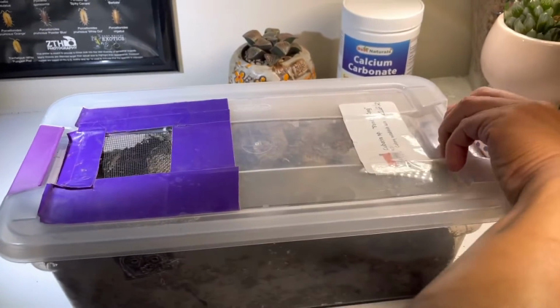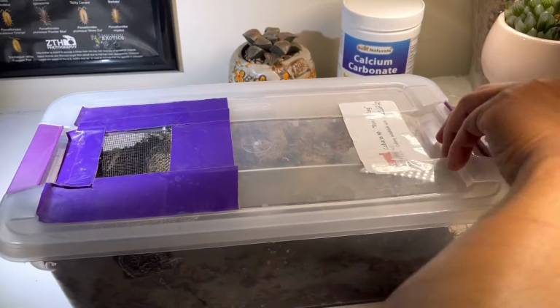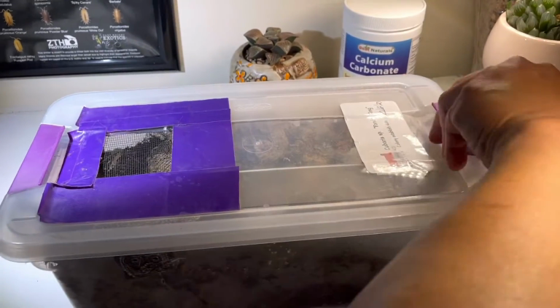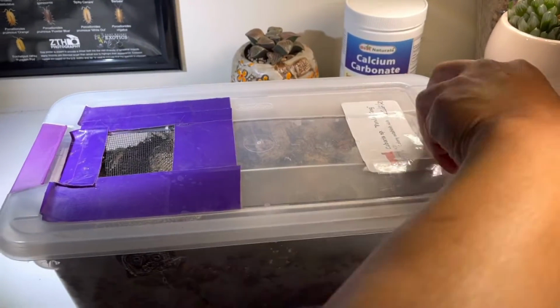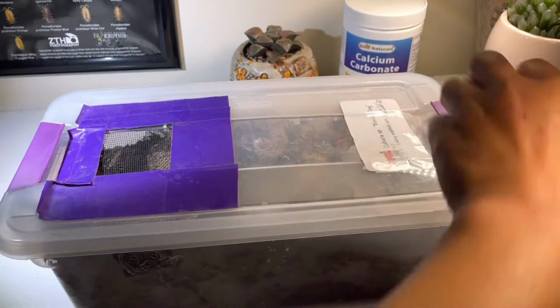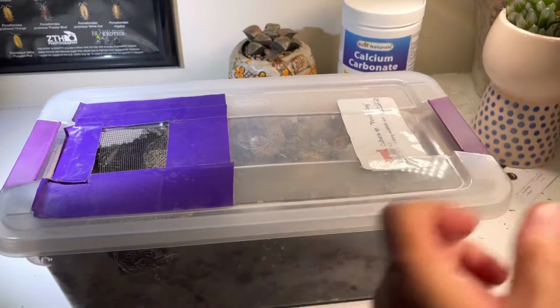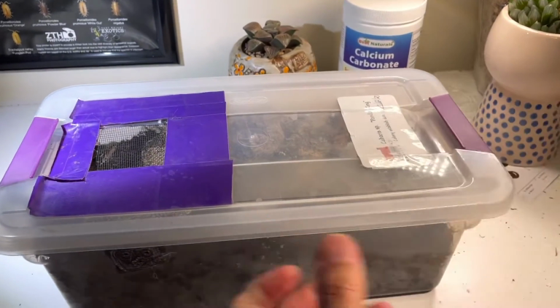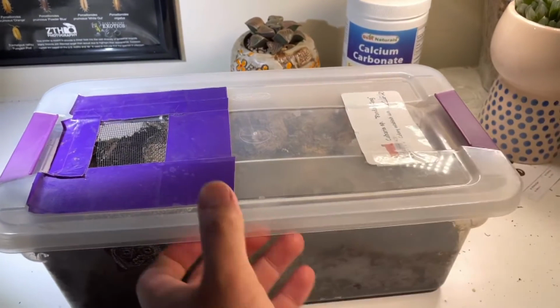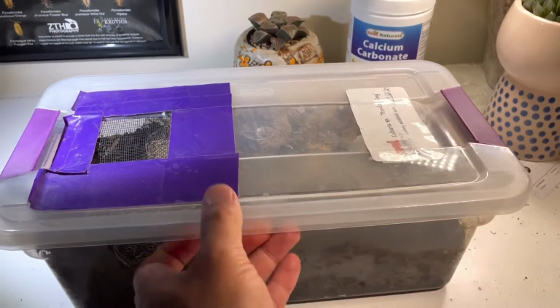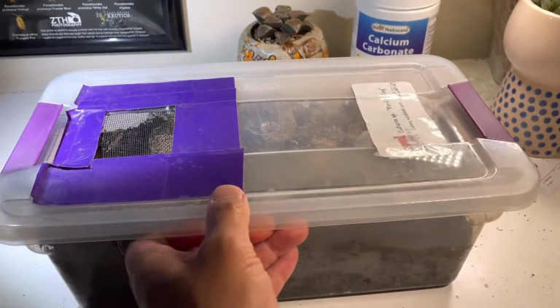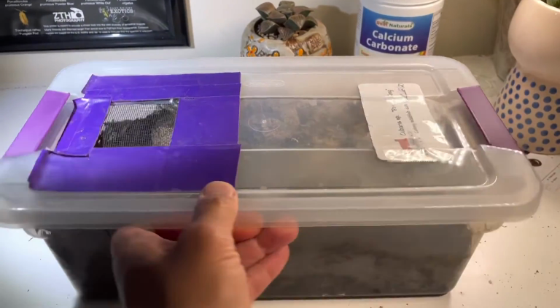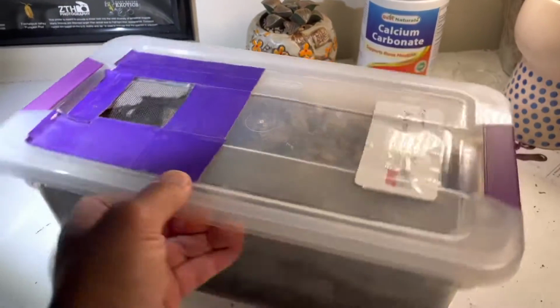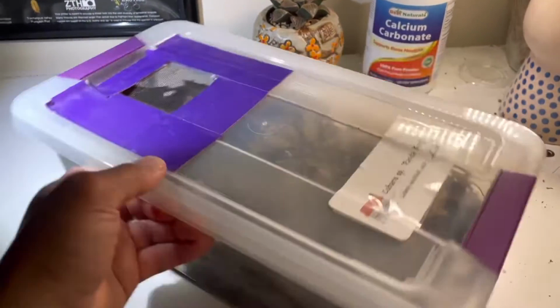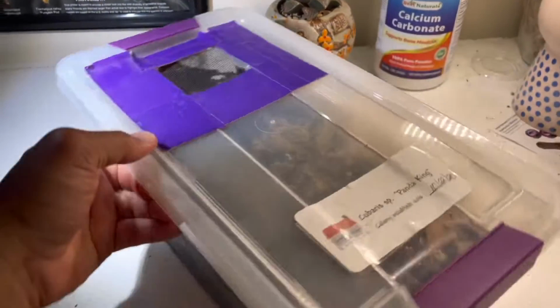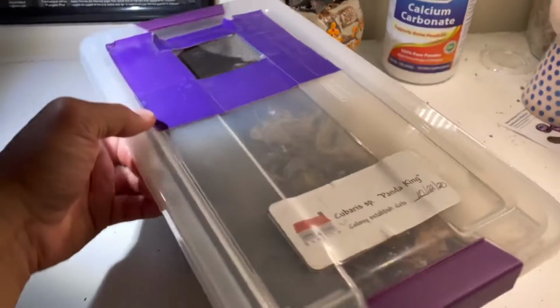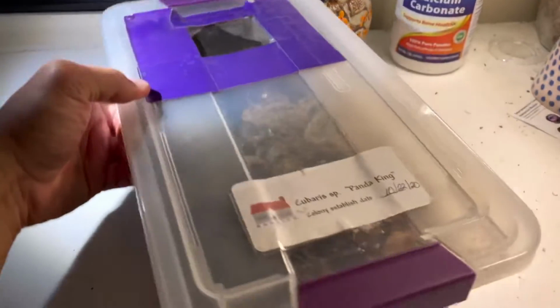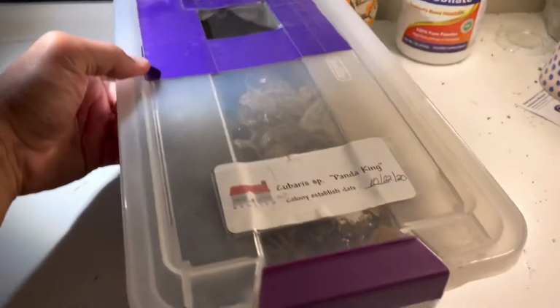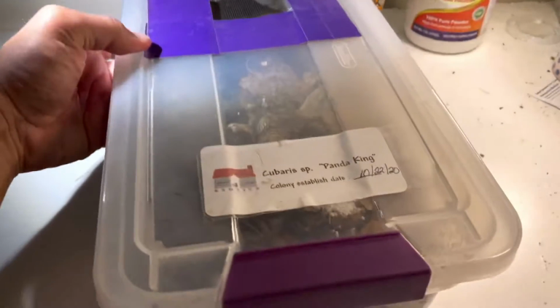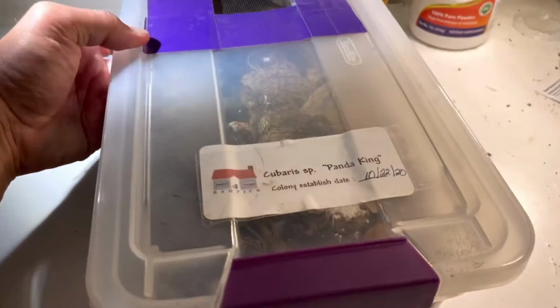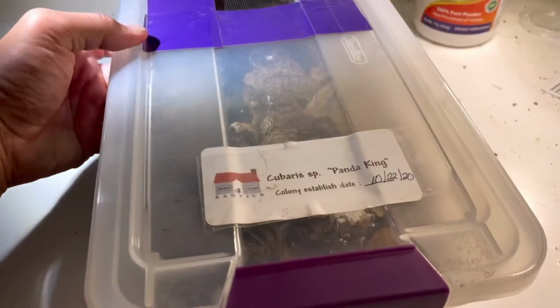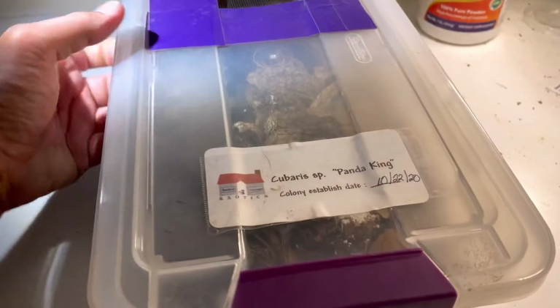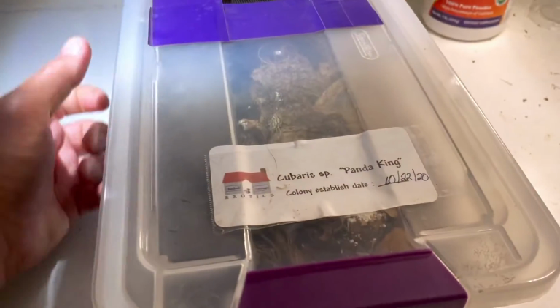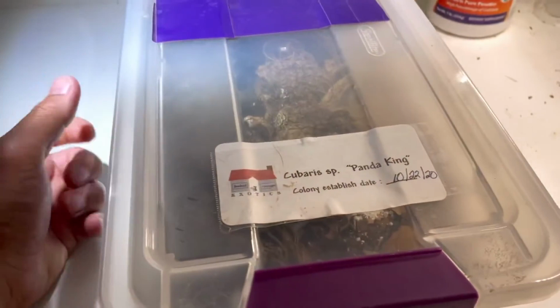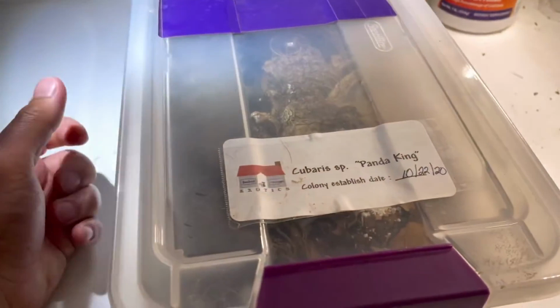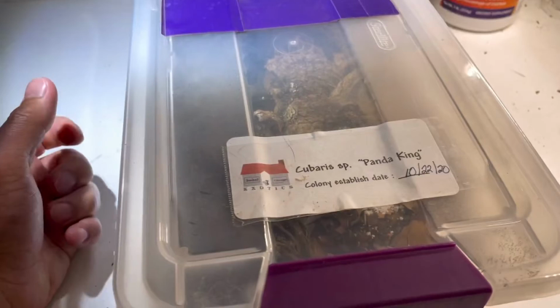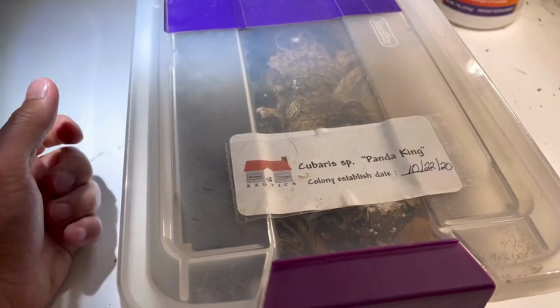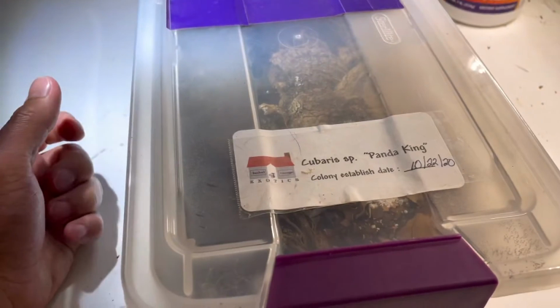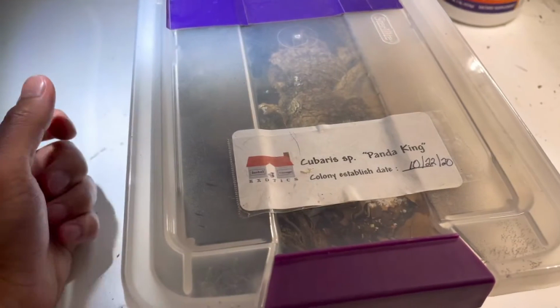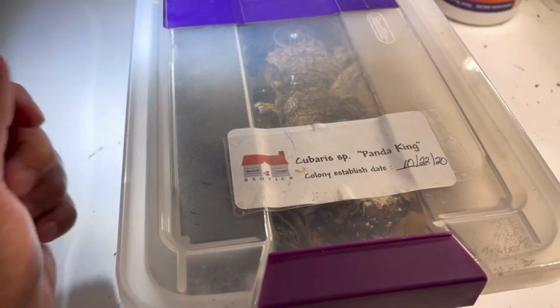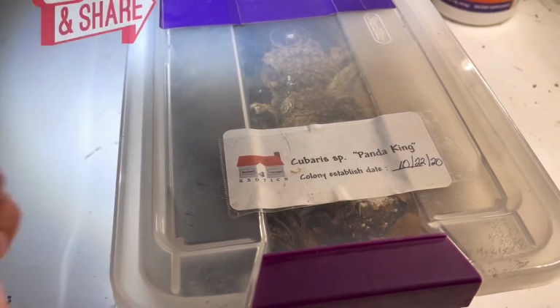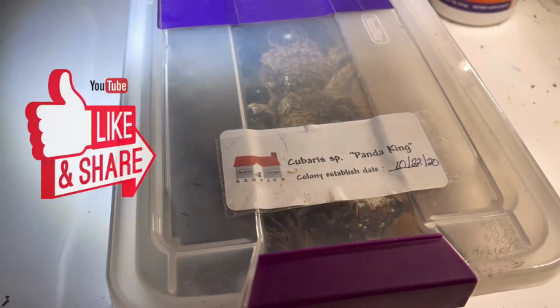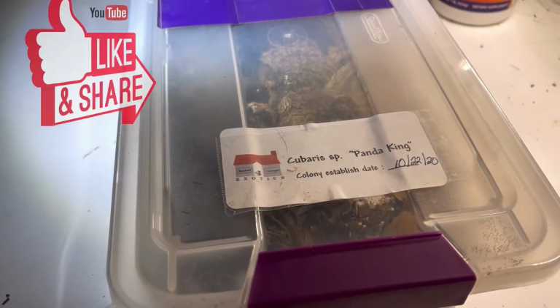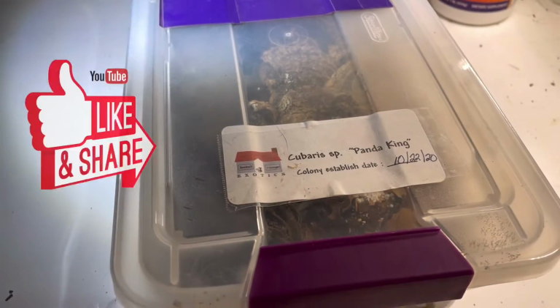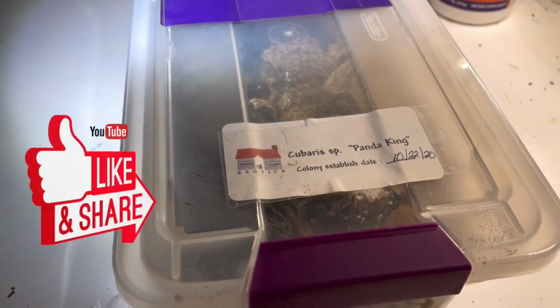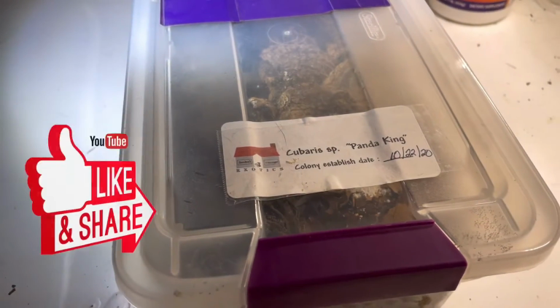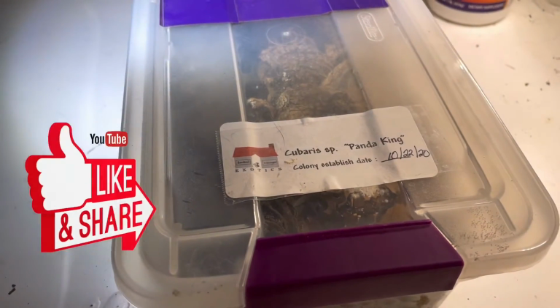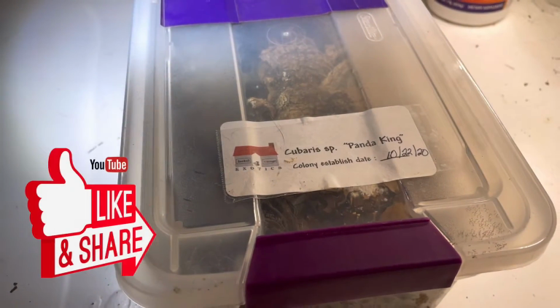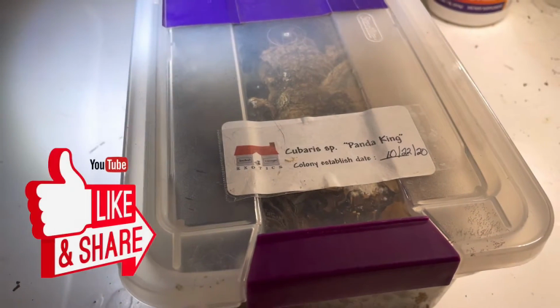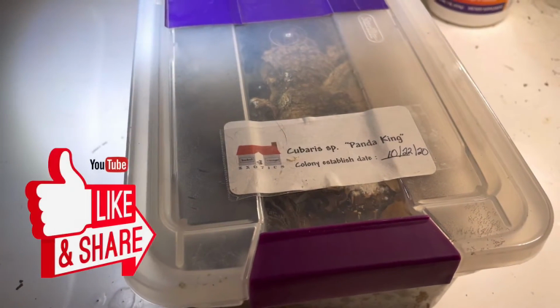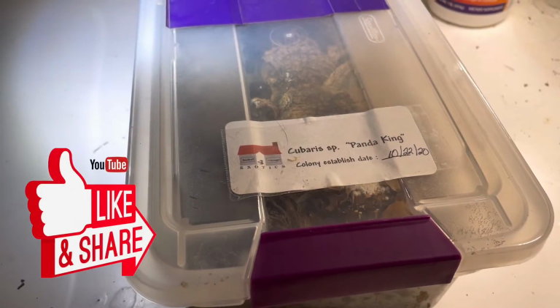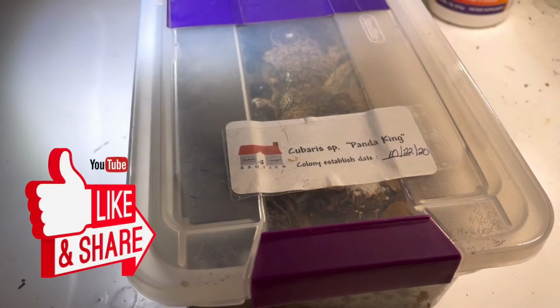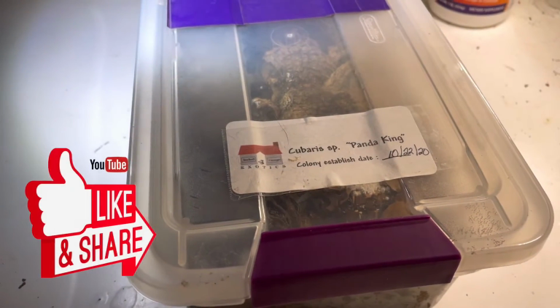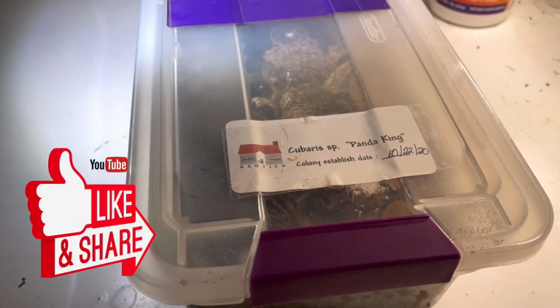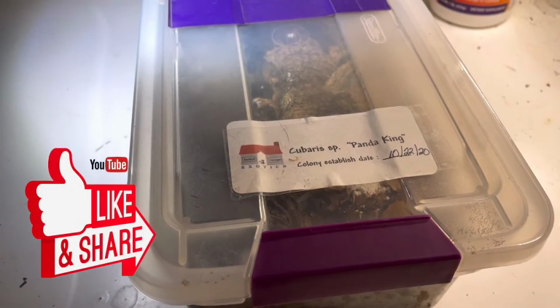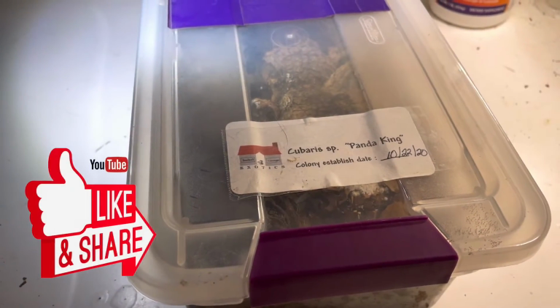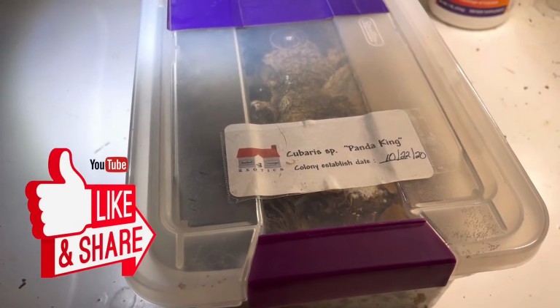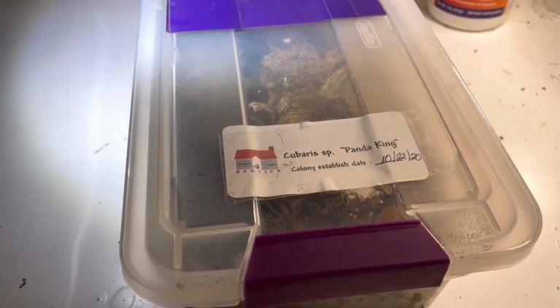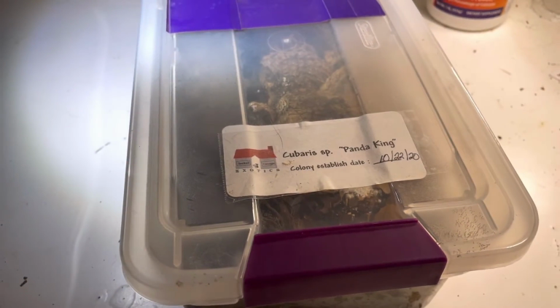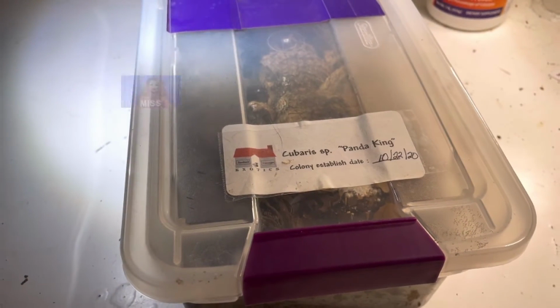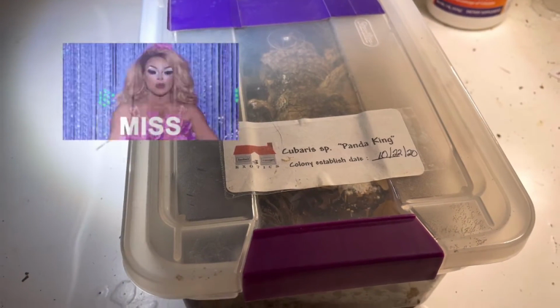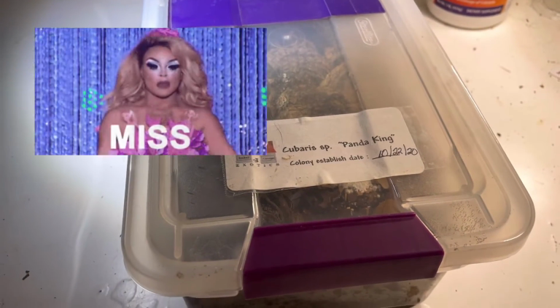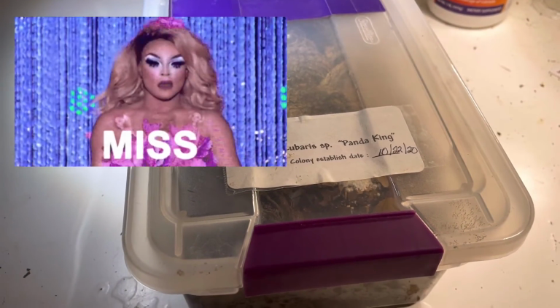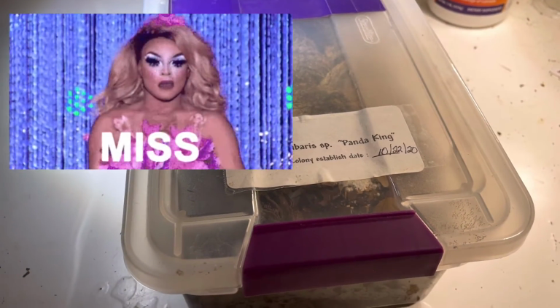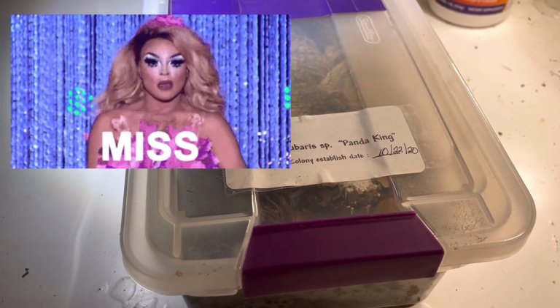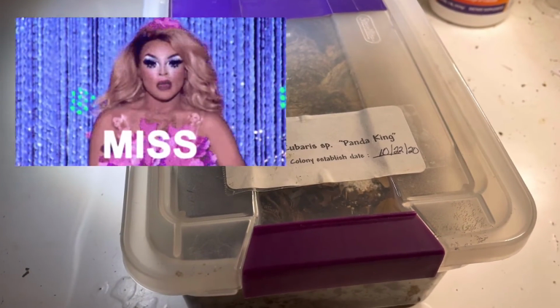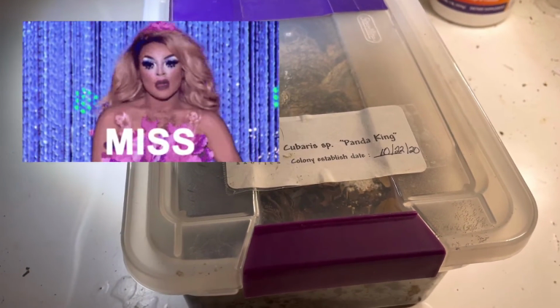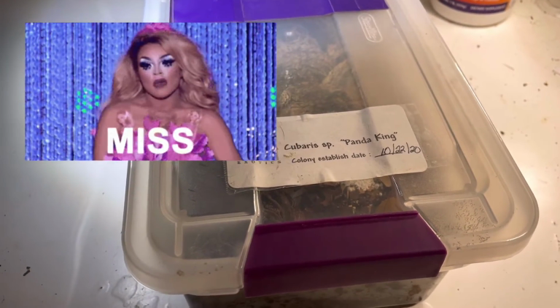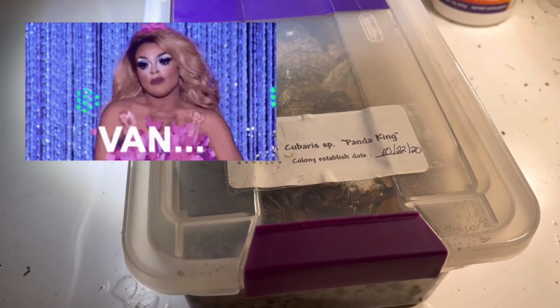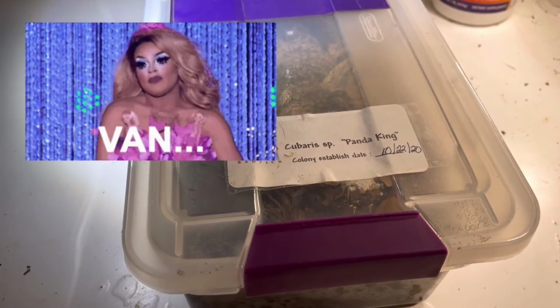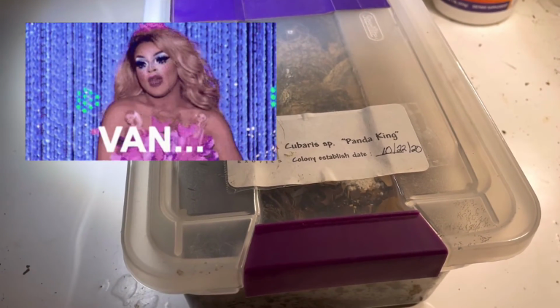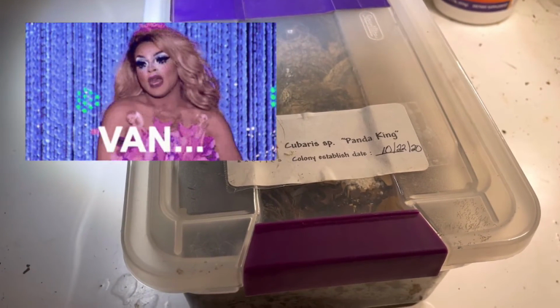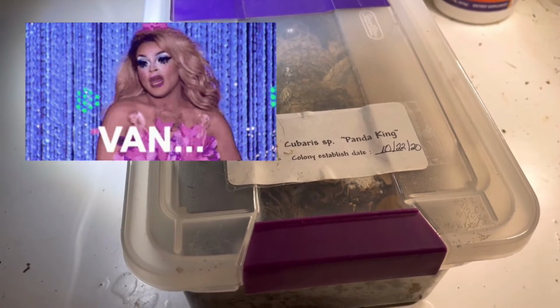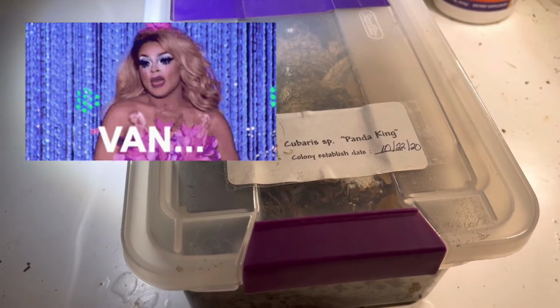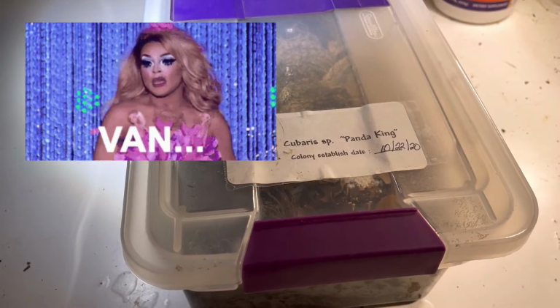And if you liked anything from this video, please like it and subscribe. Thank you so much for watching. Goodbye.